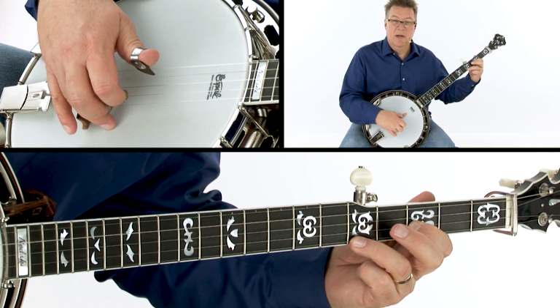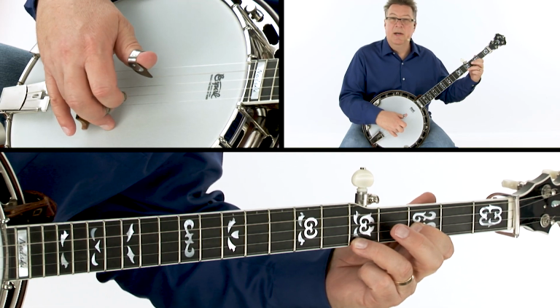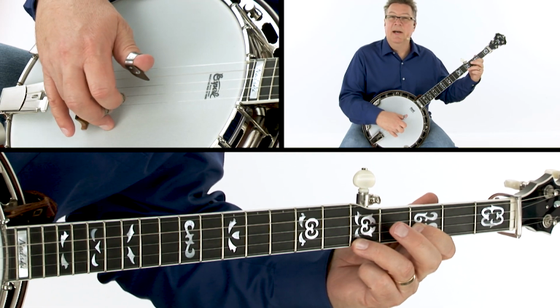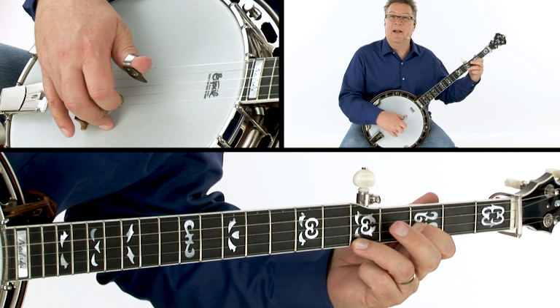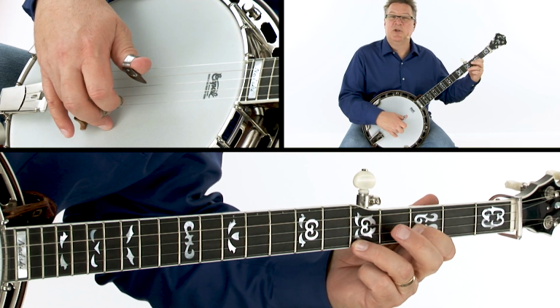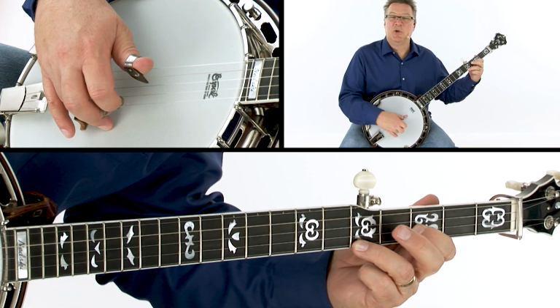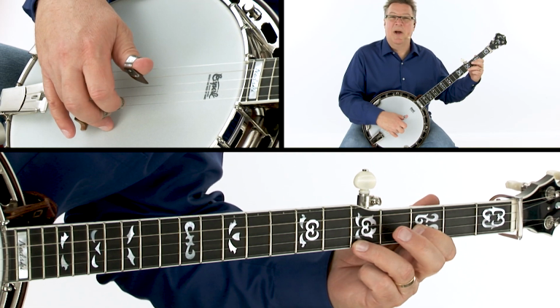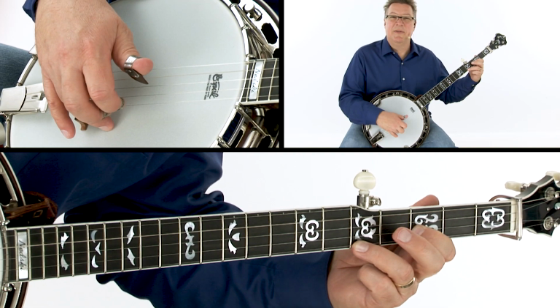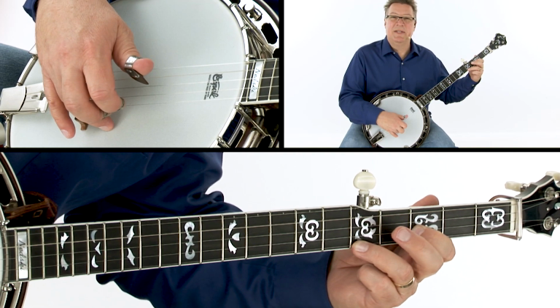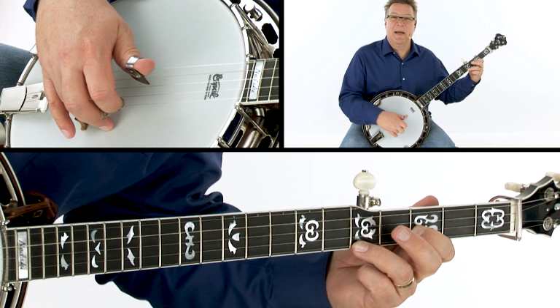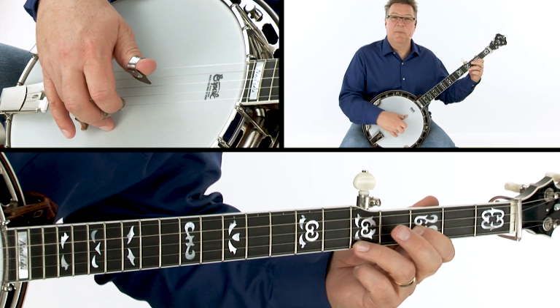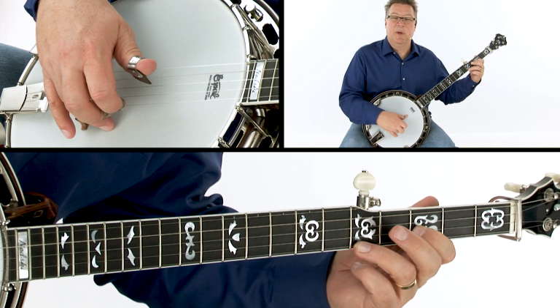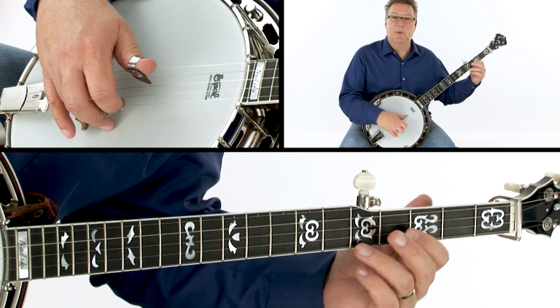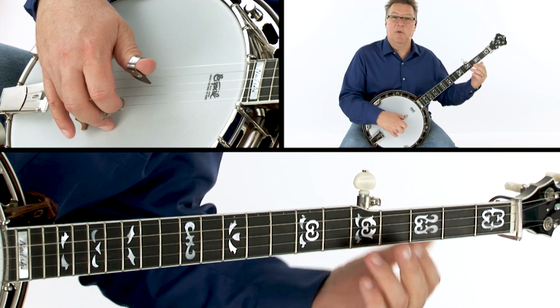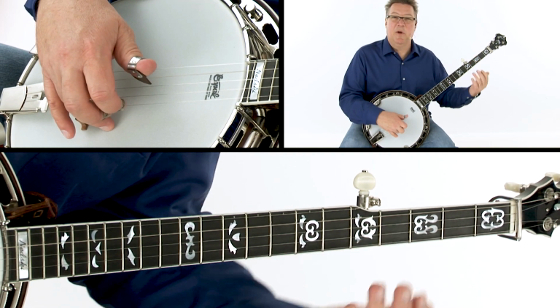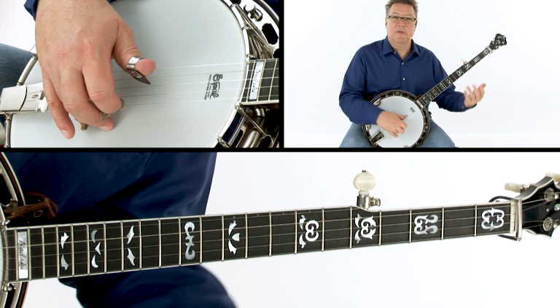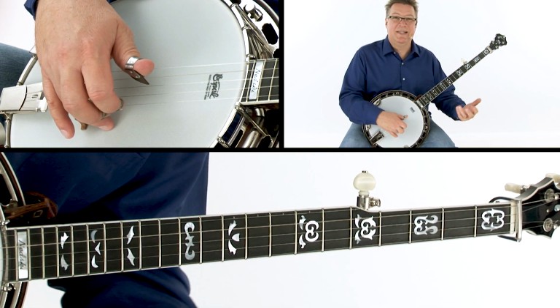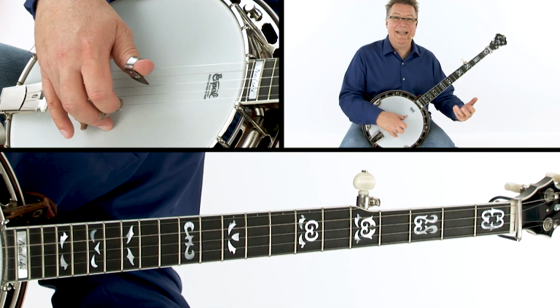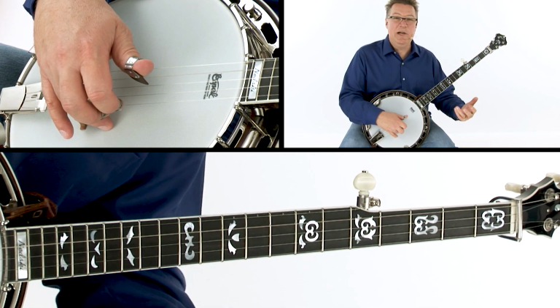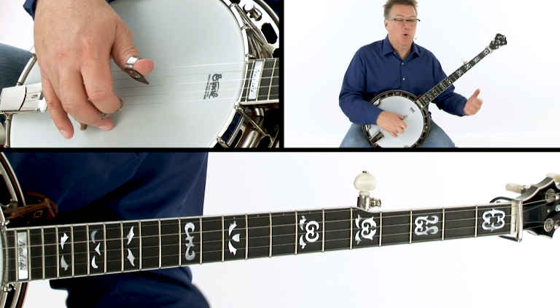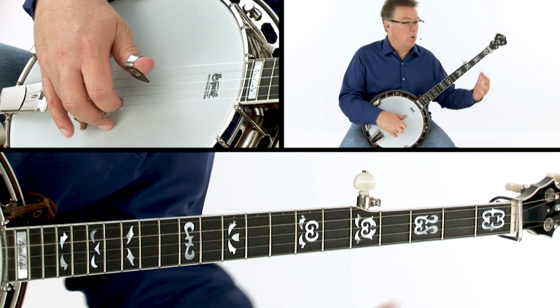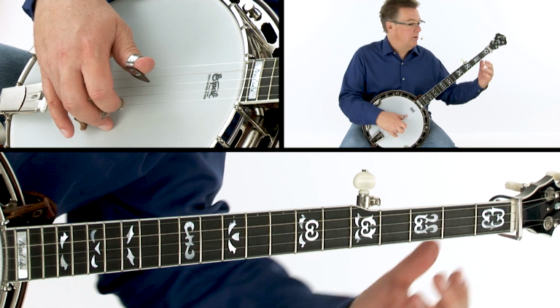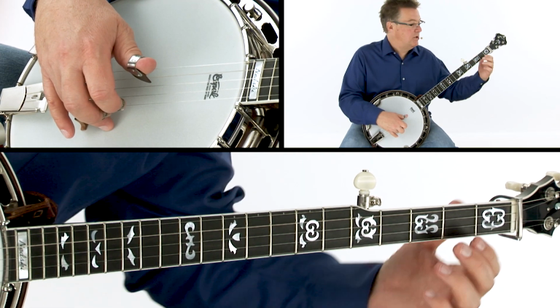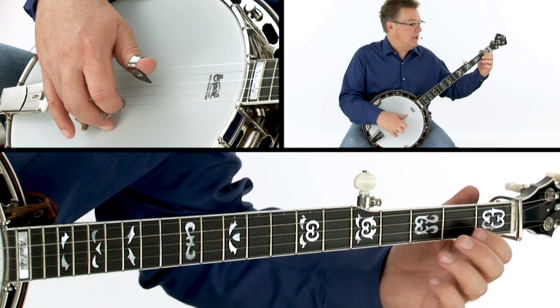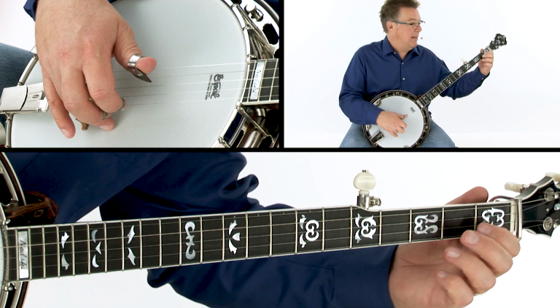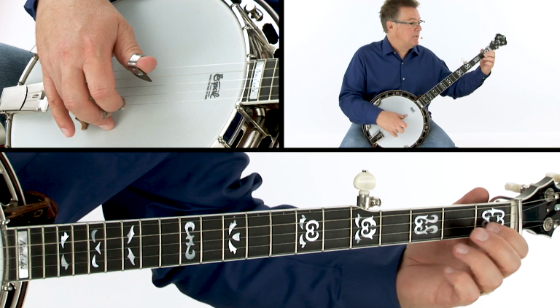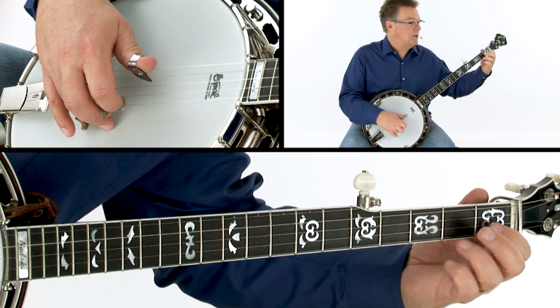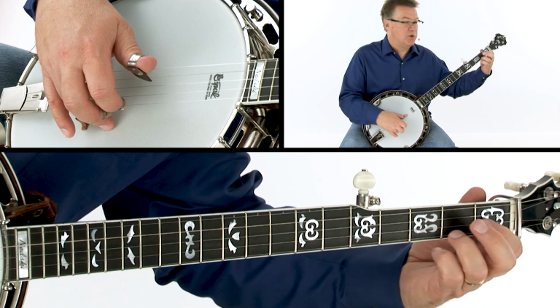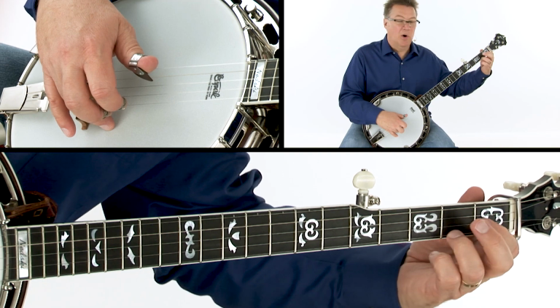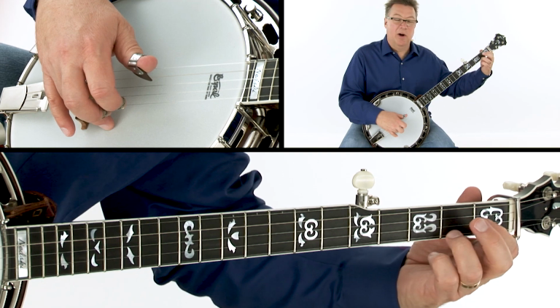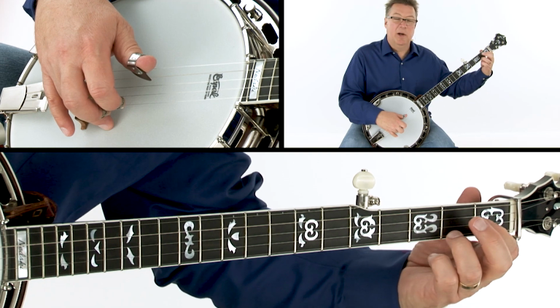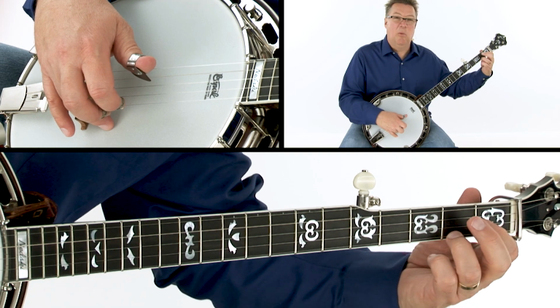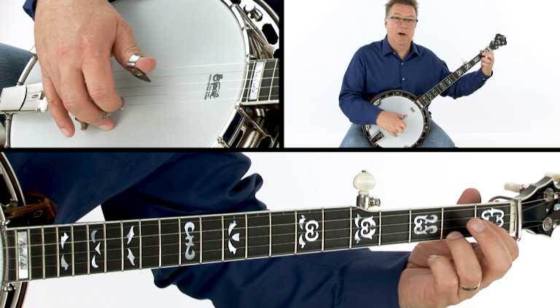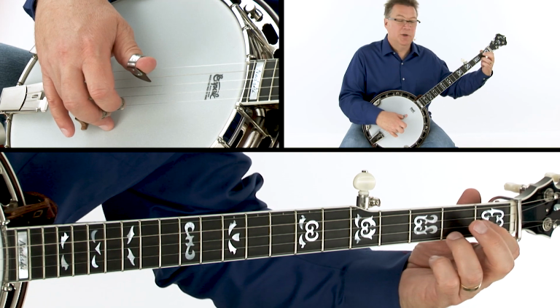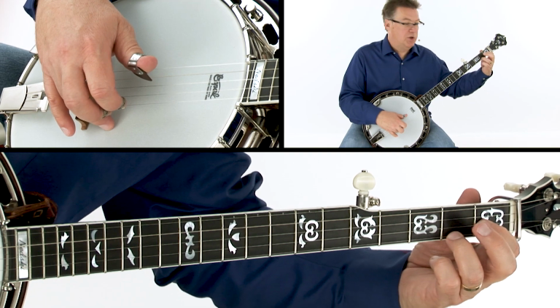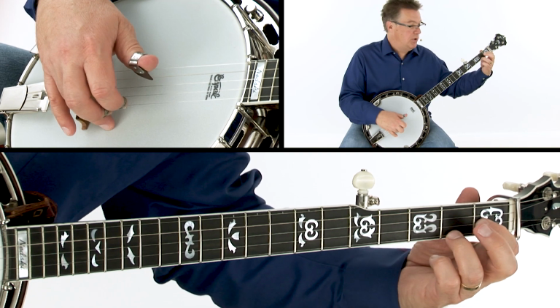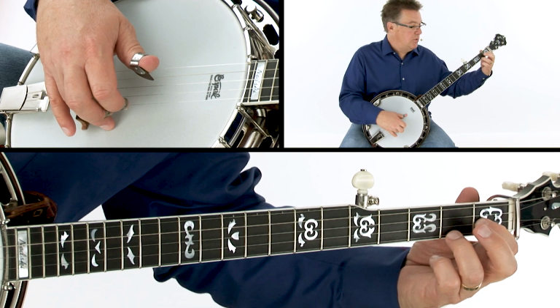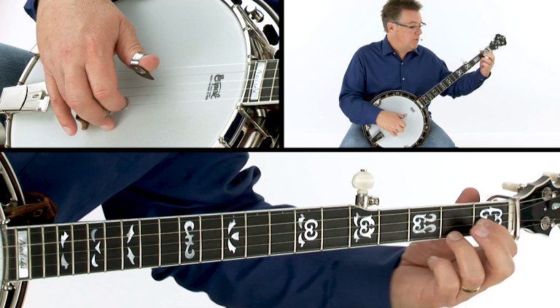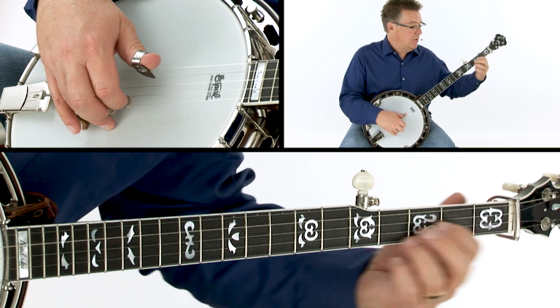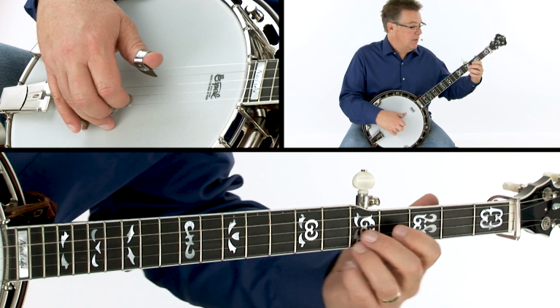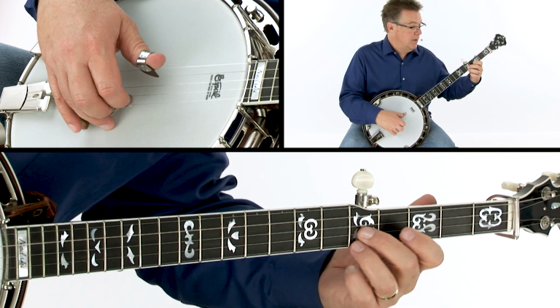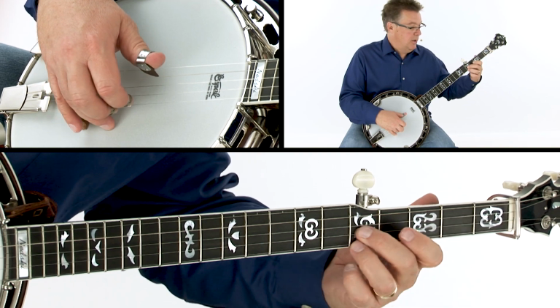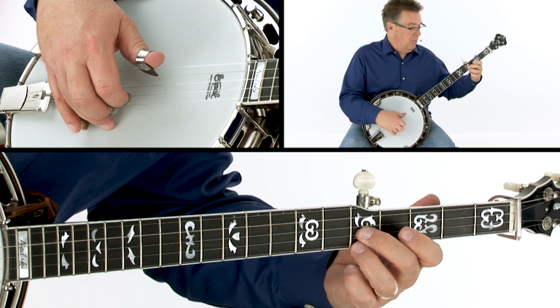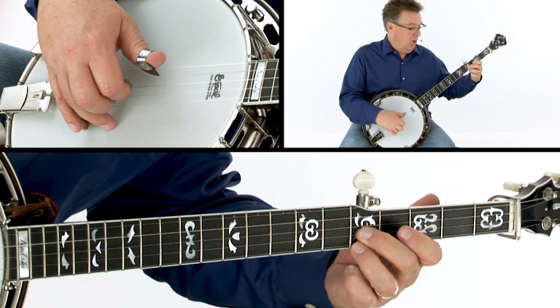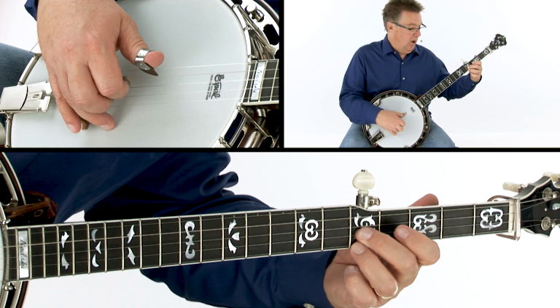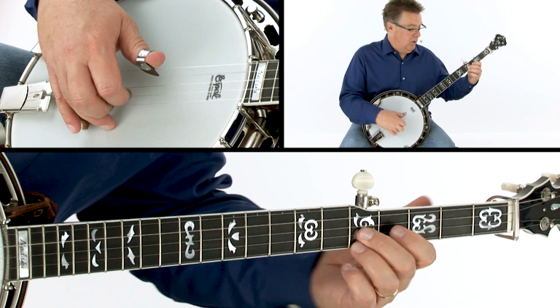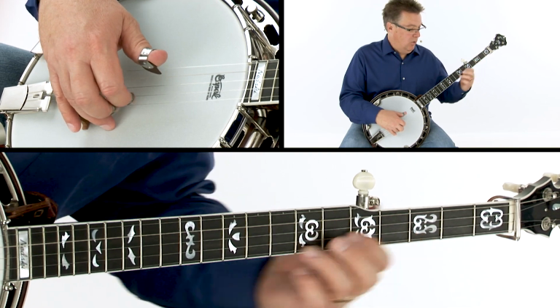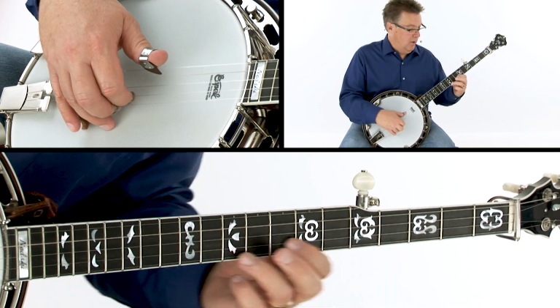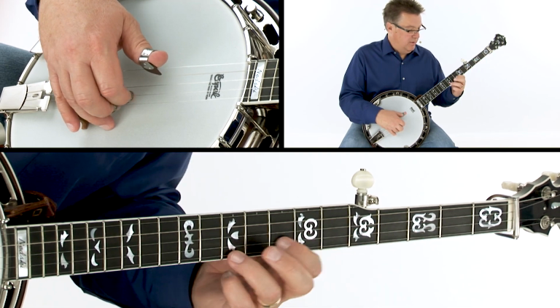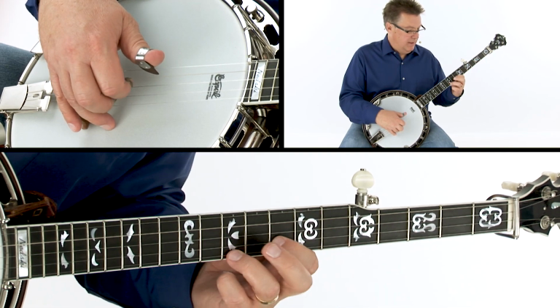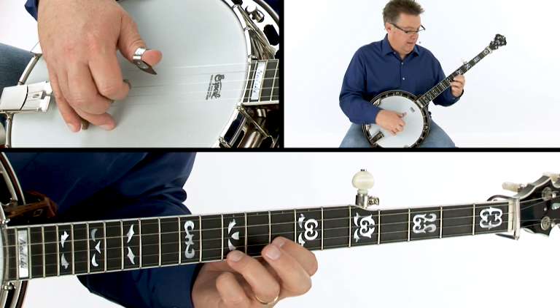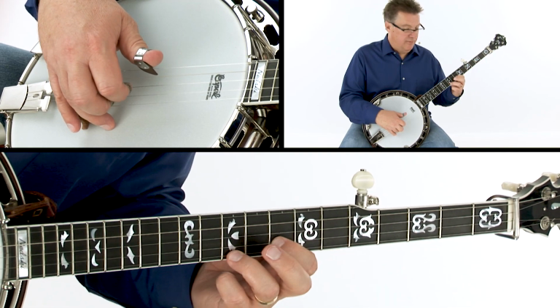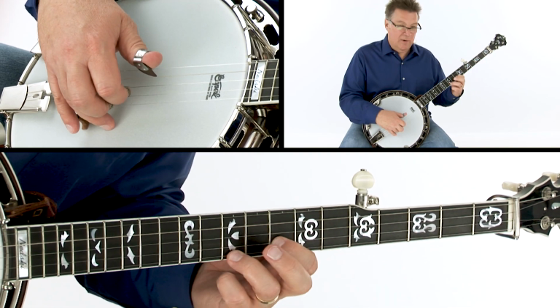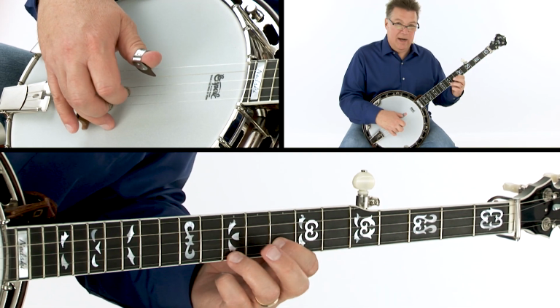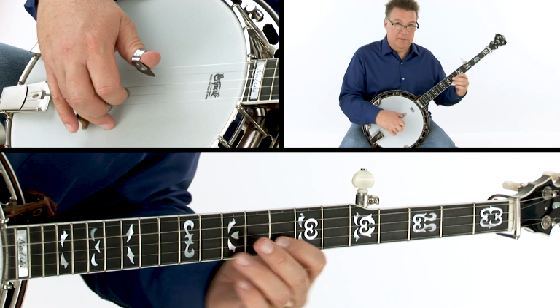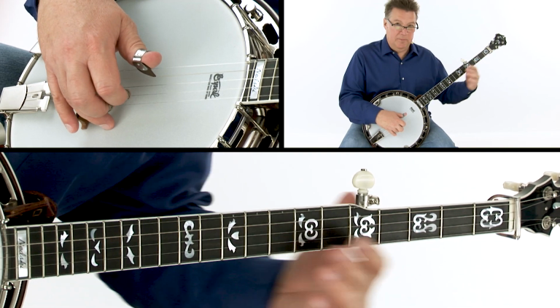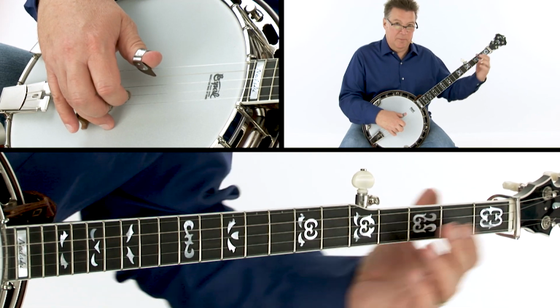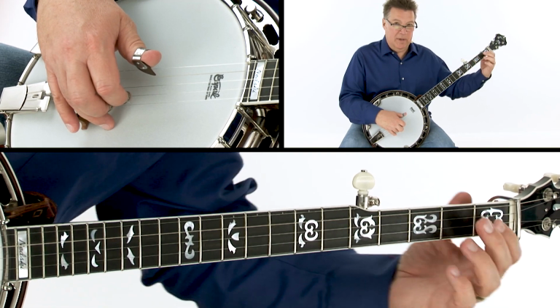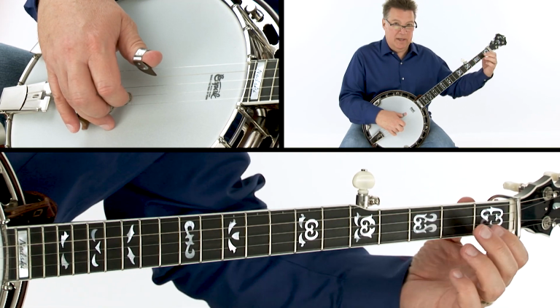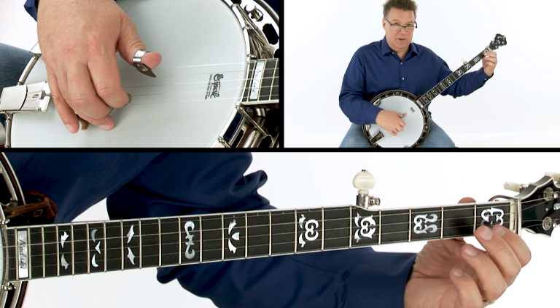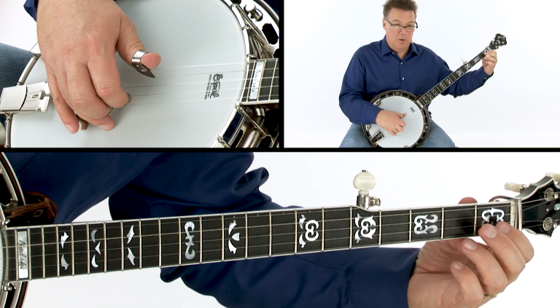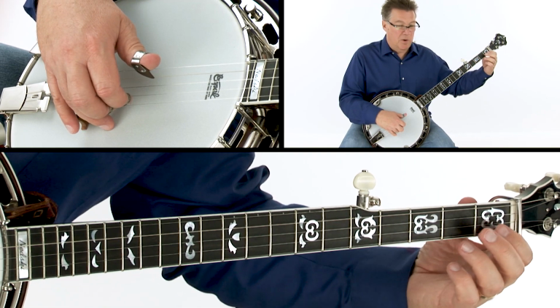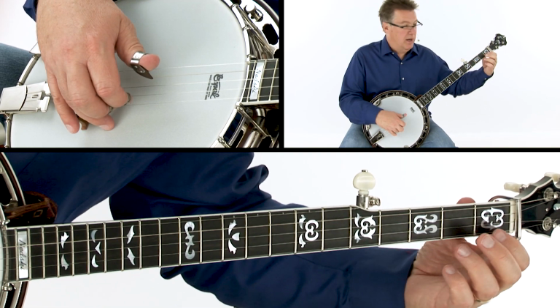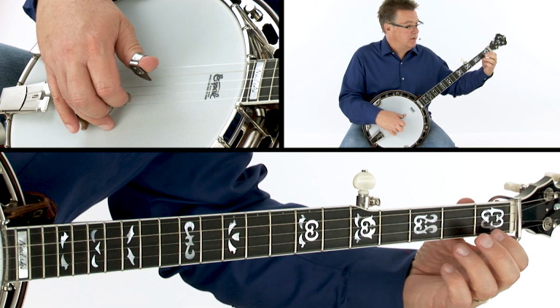Now let's try the same thing with all the C chord shapes. So starting at 1 and 2, bar chord, 10th fret, and so on.